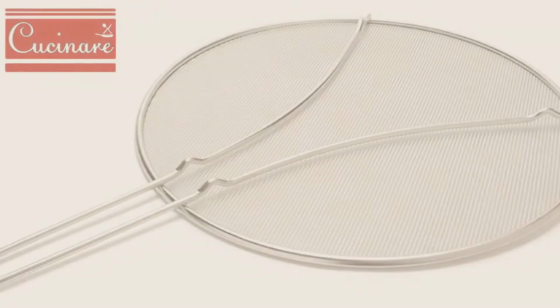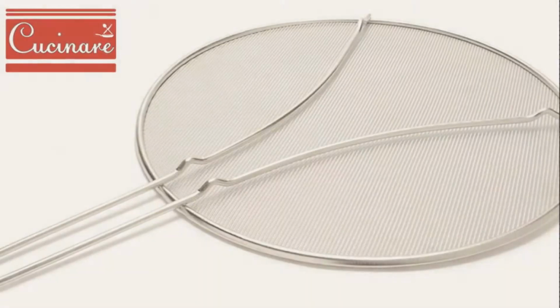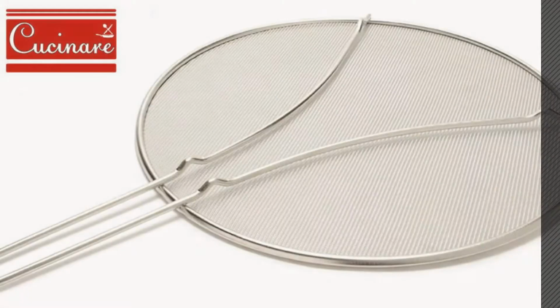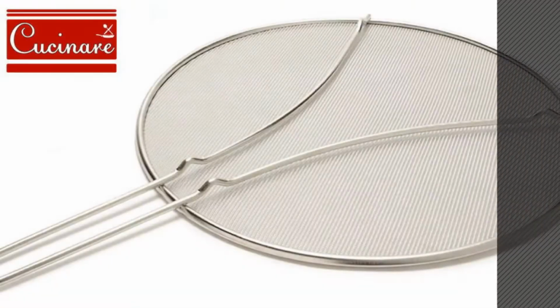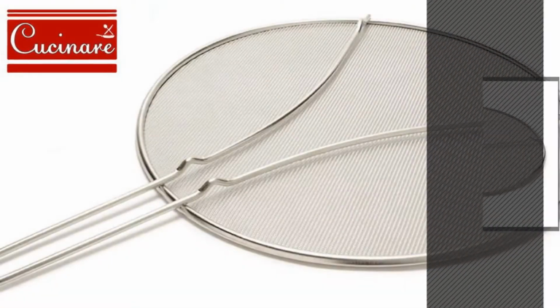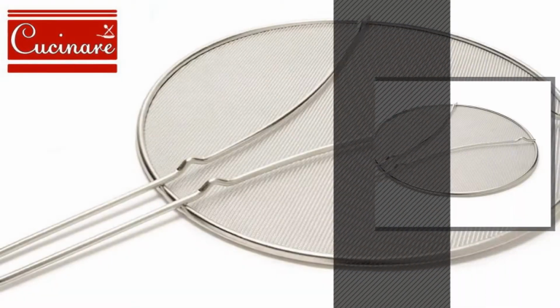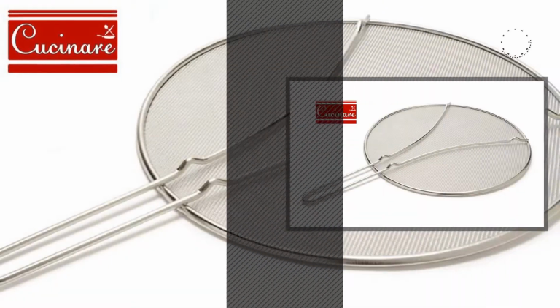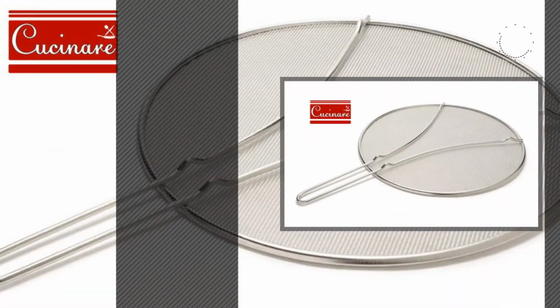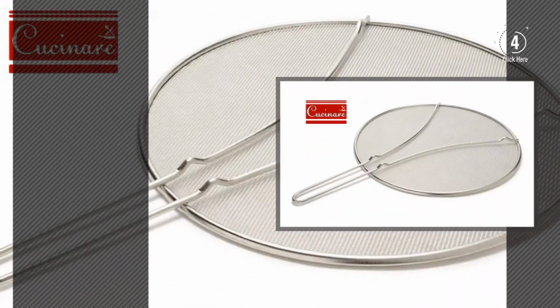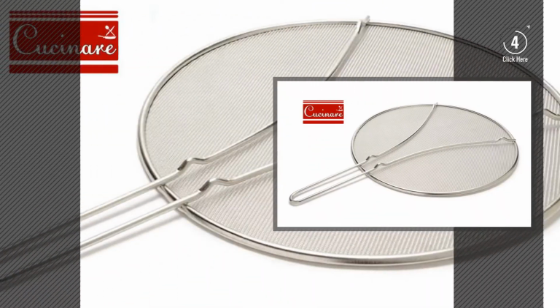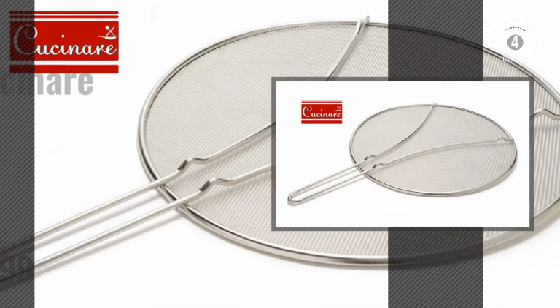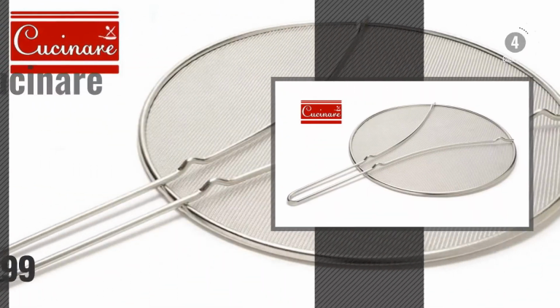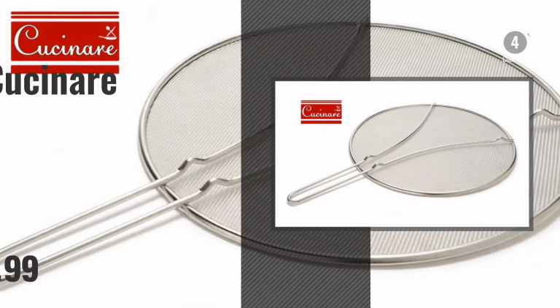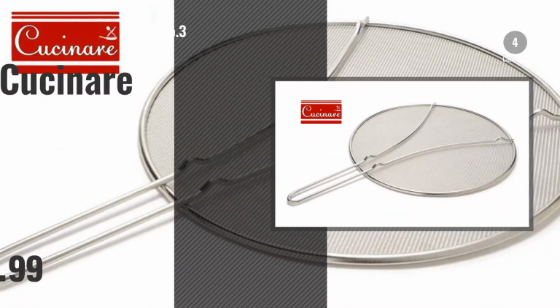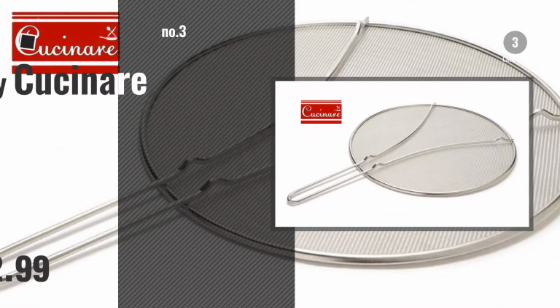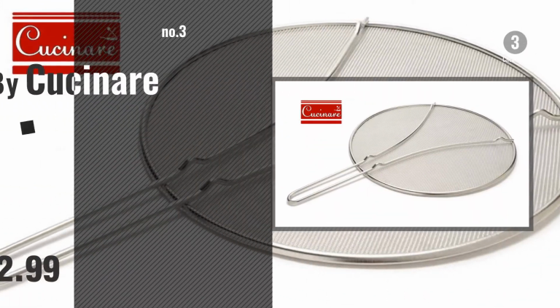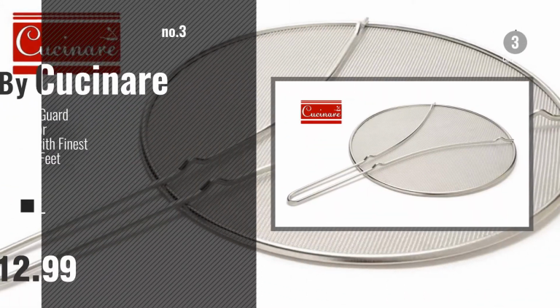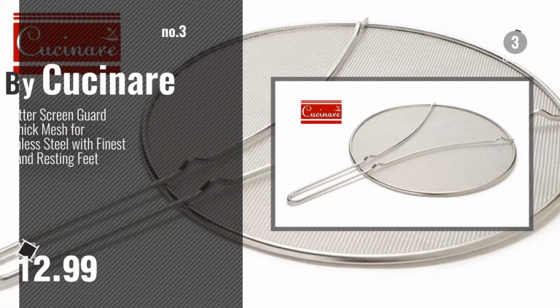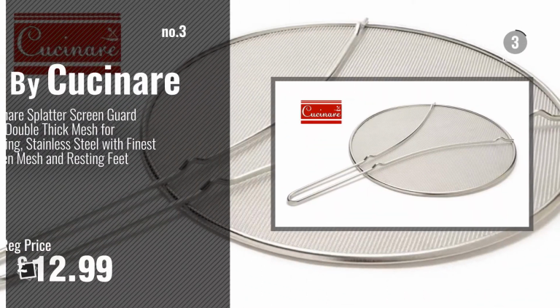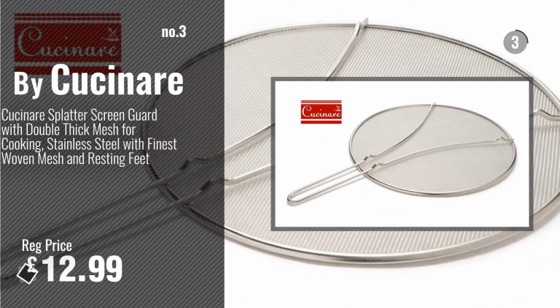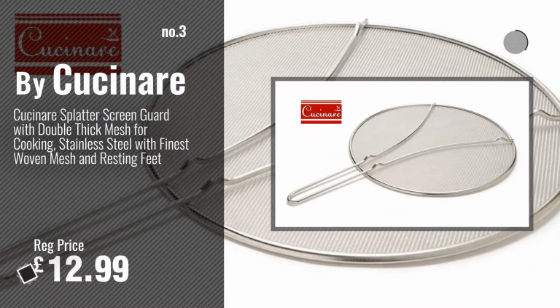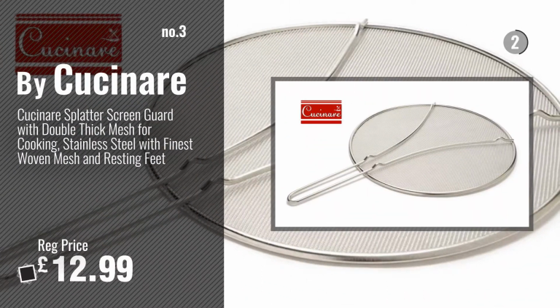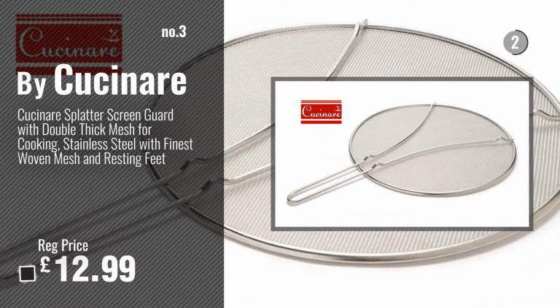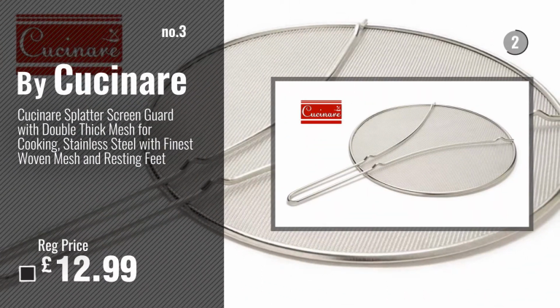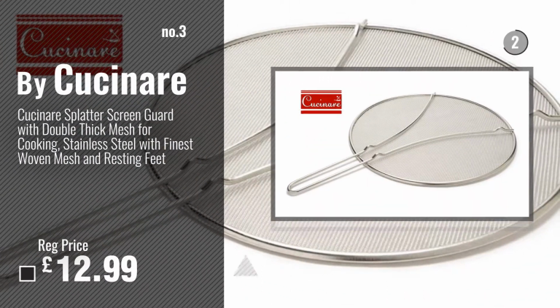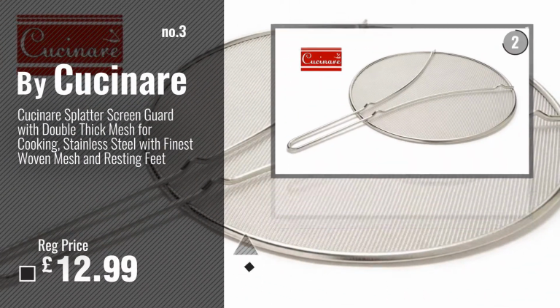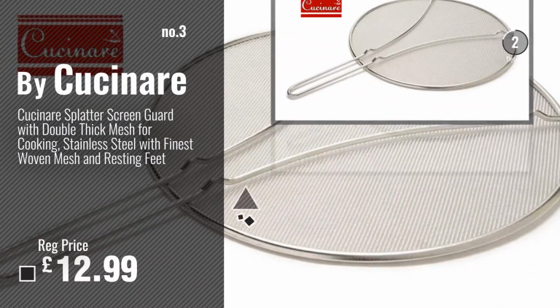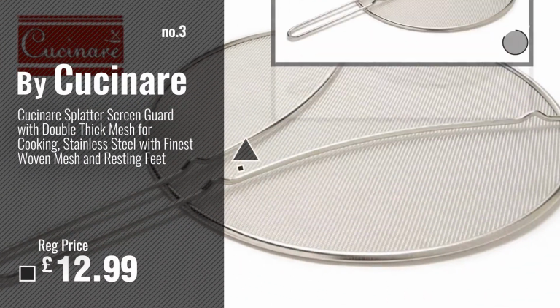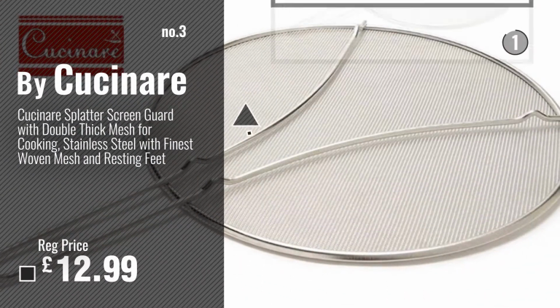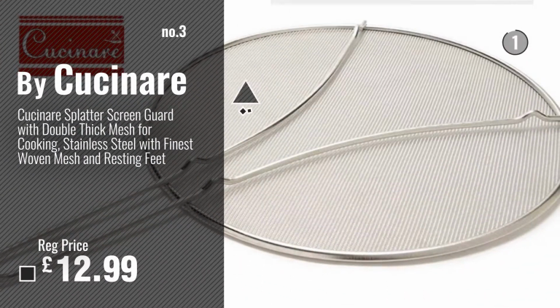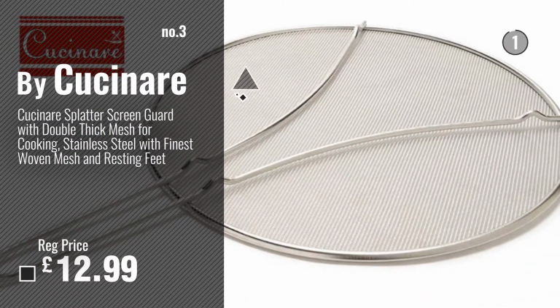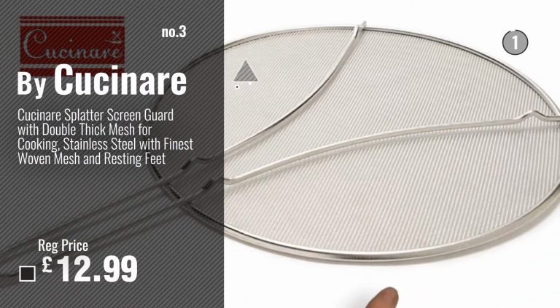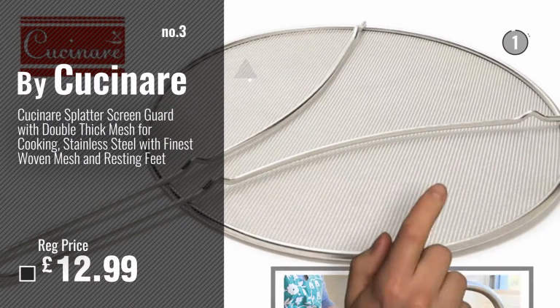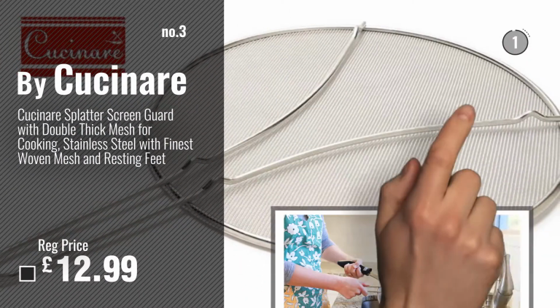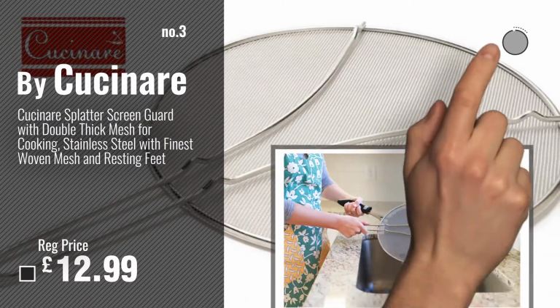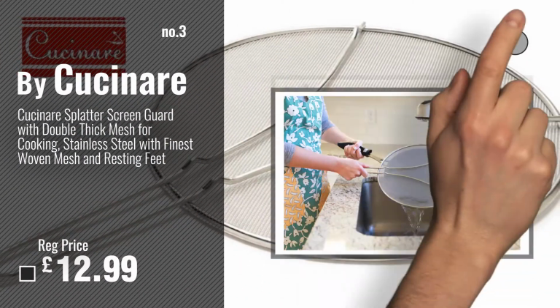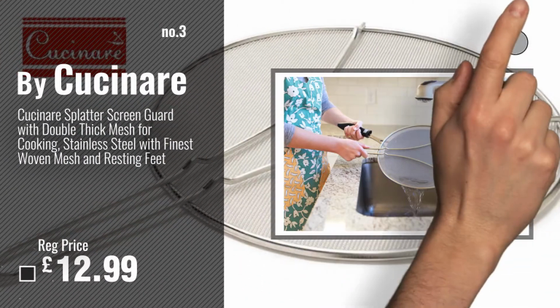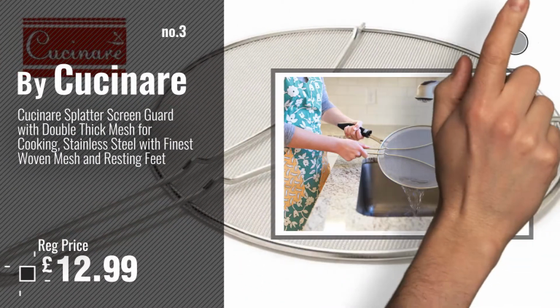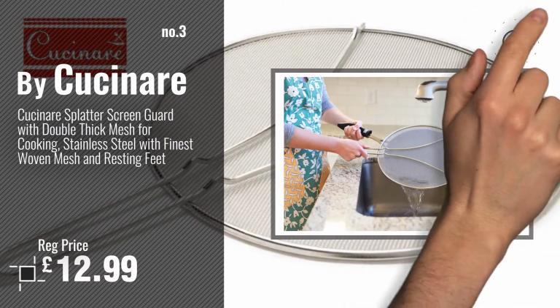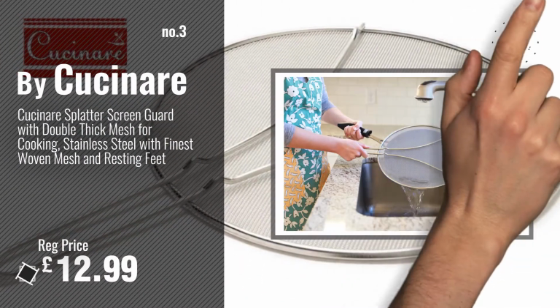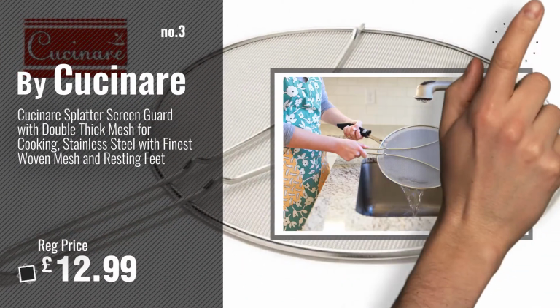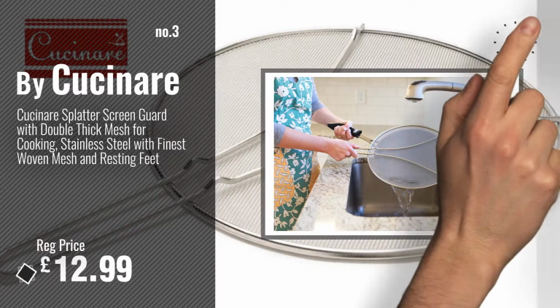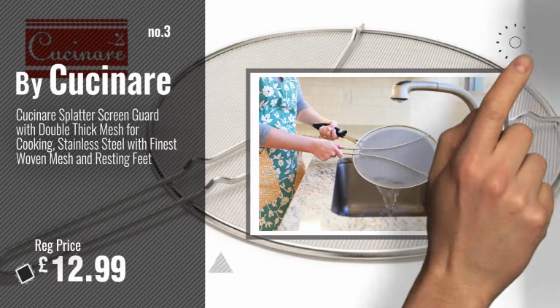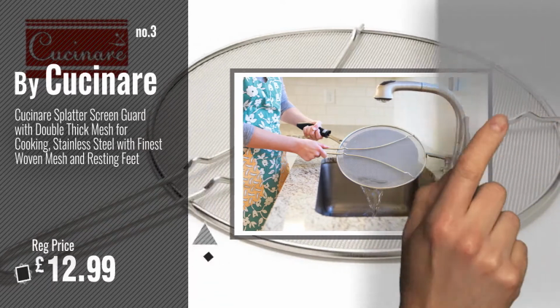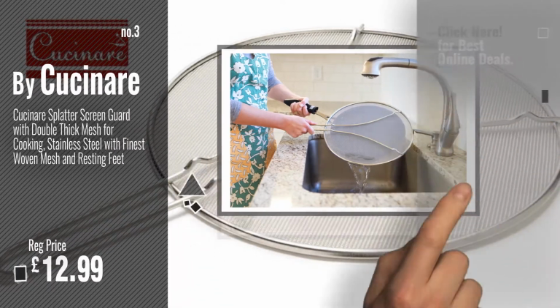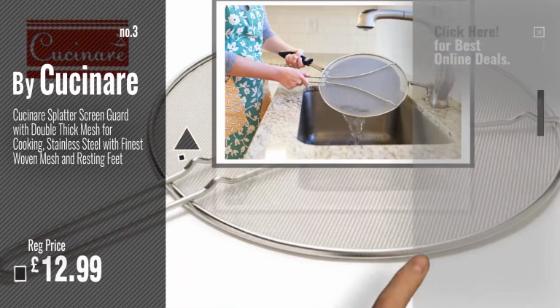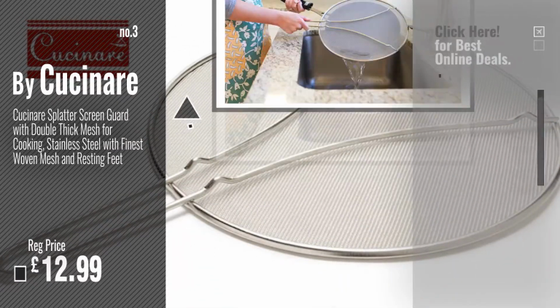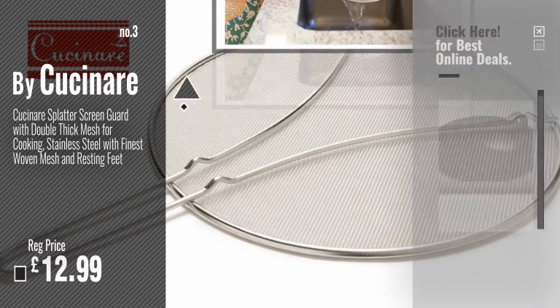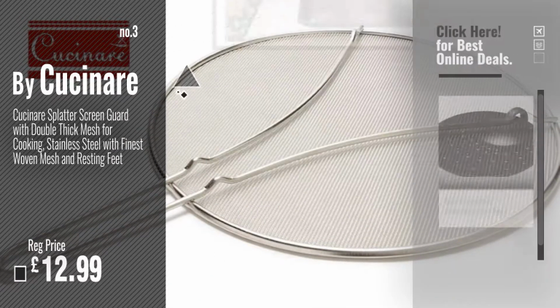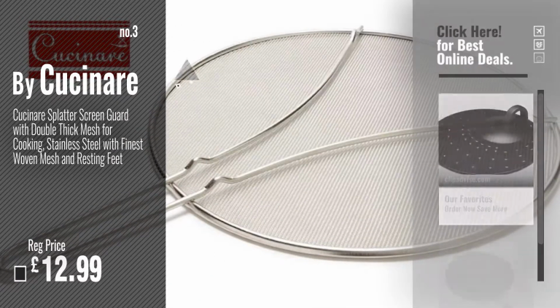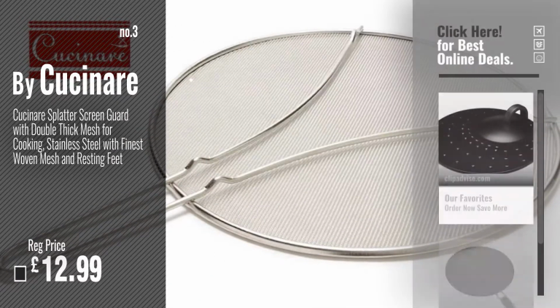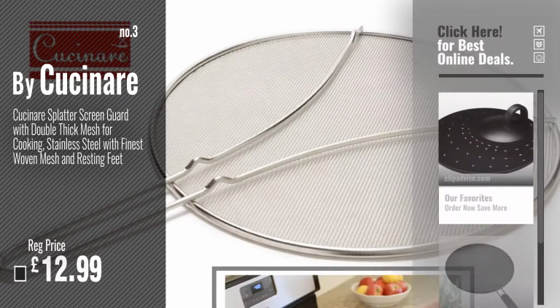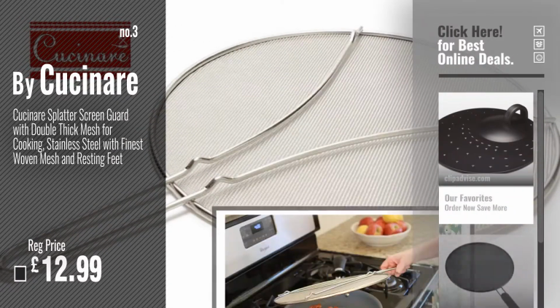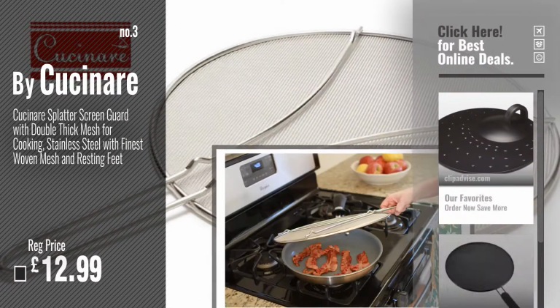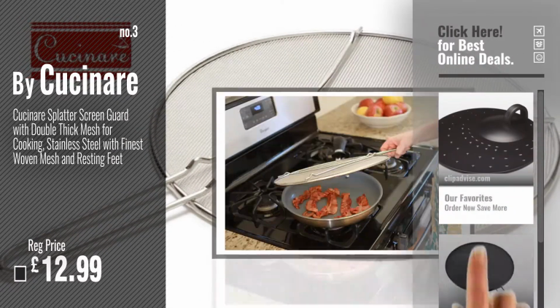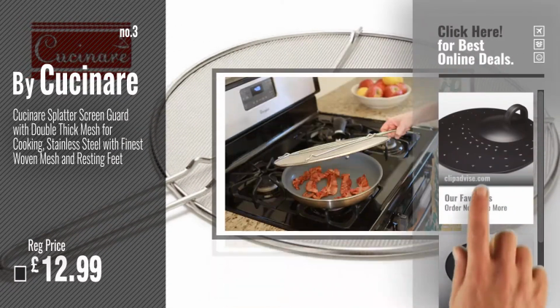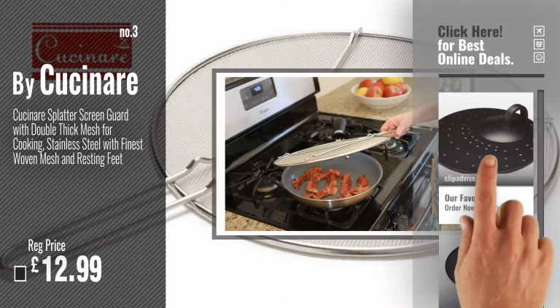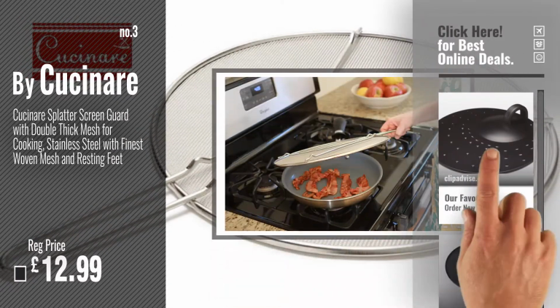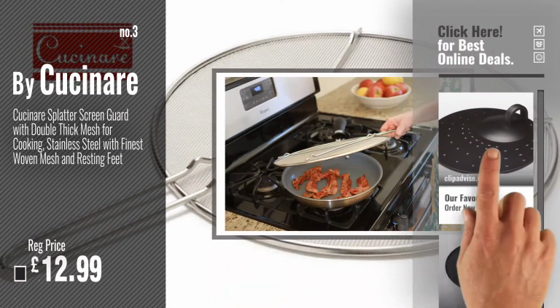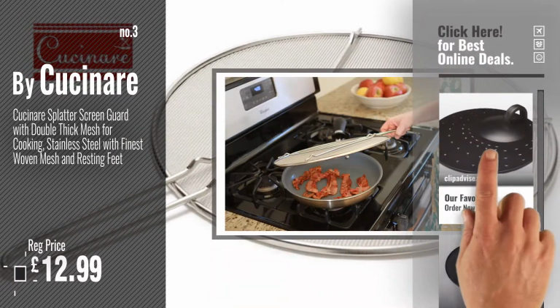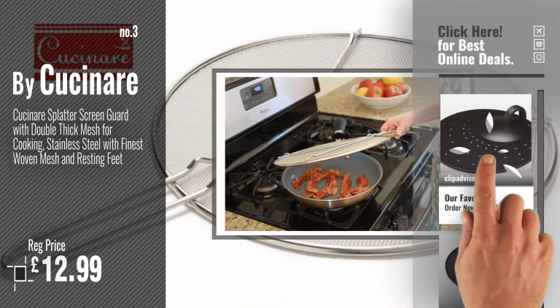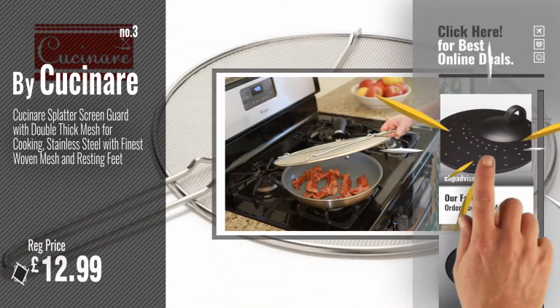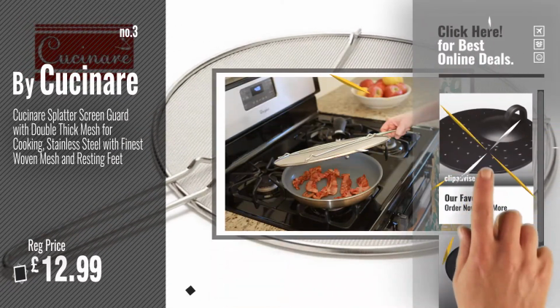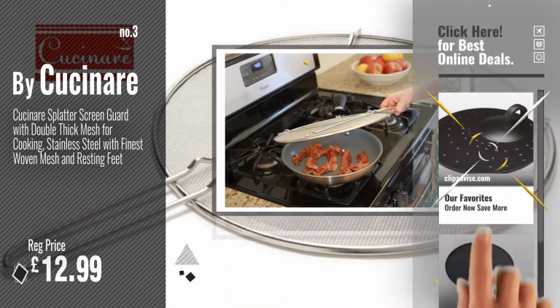Number 3 by Cucinare. For more info and great splatter screens, just click this circle.